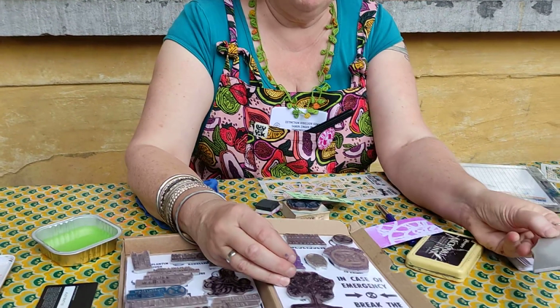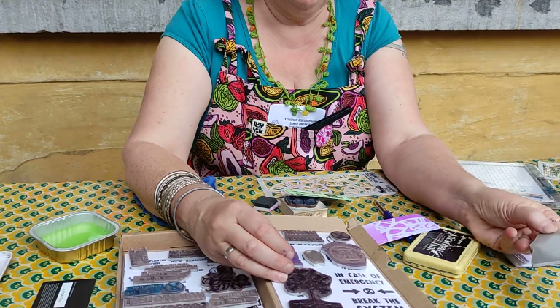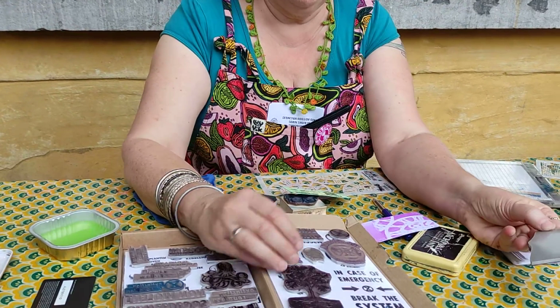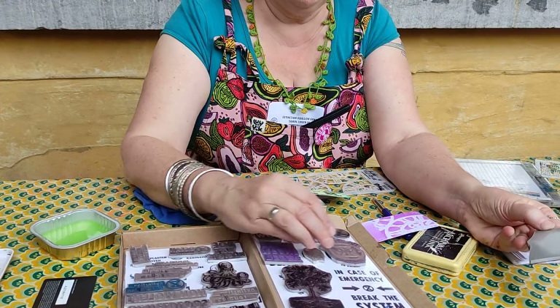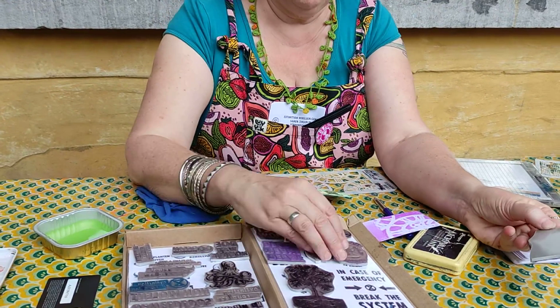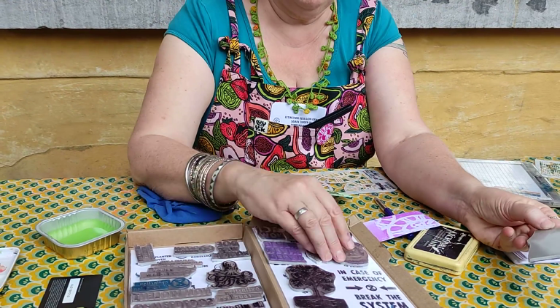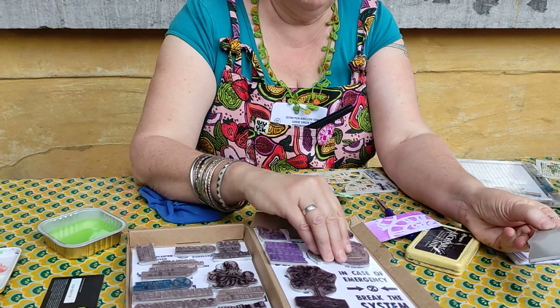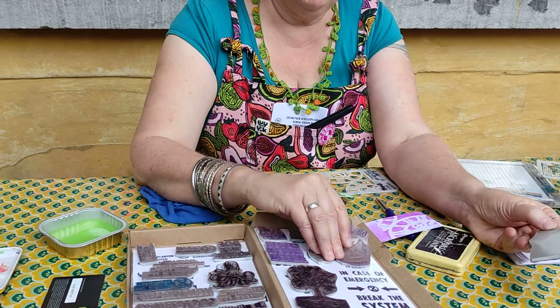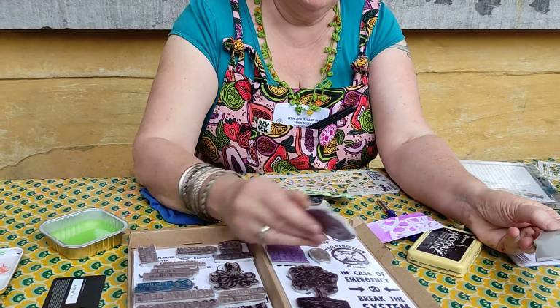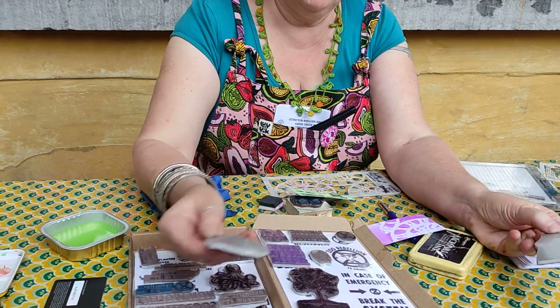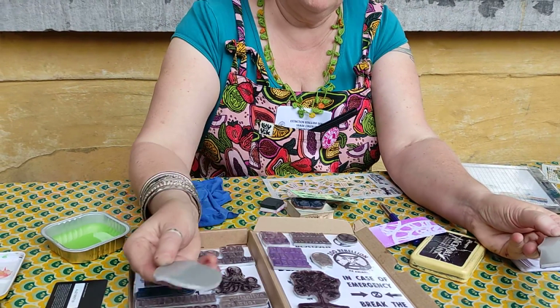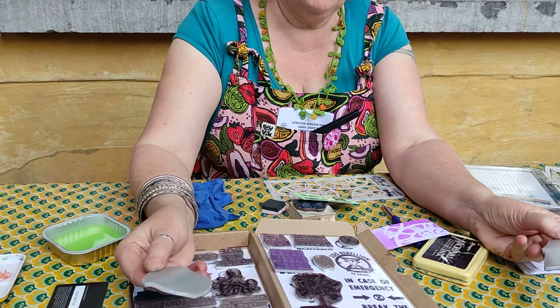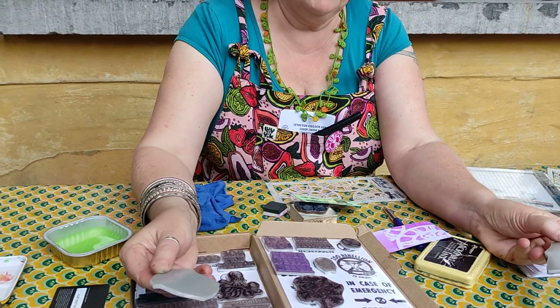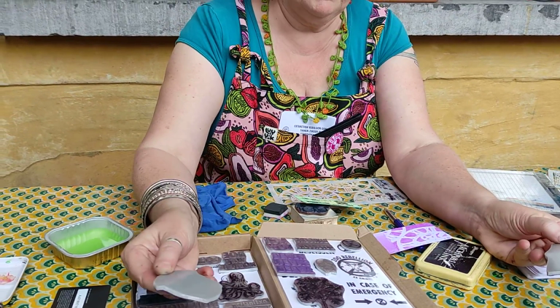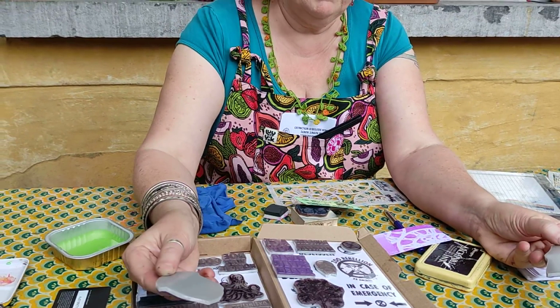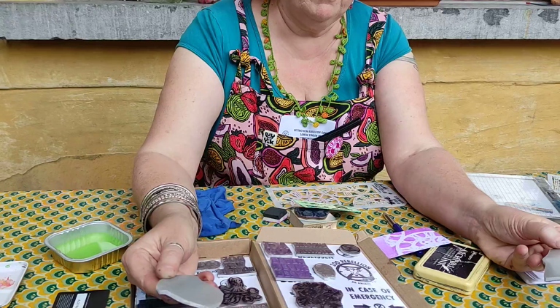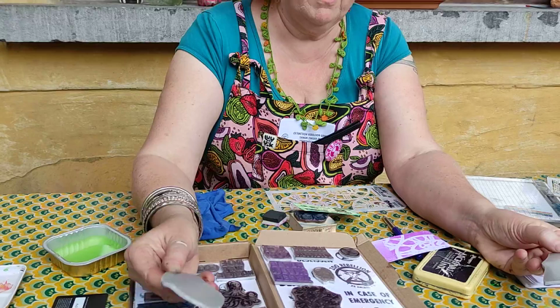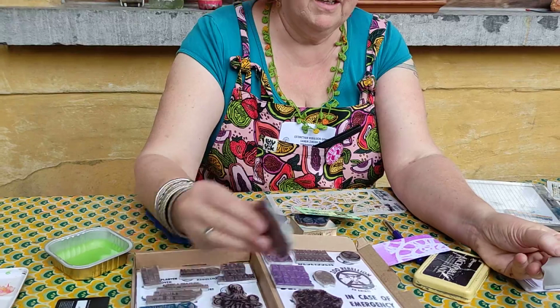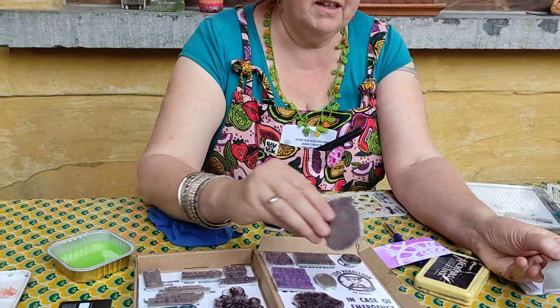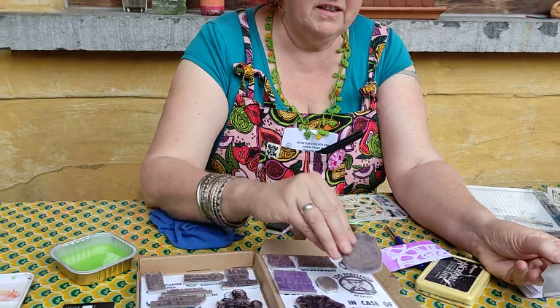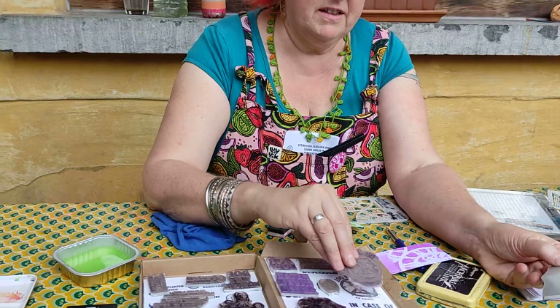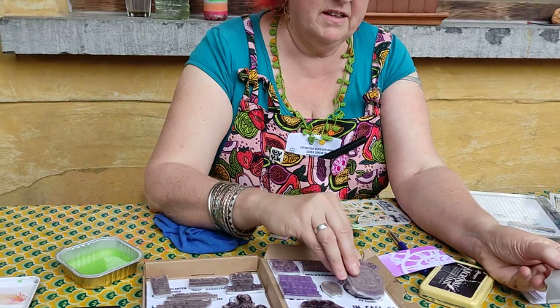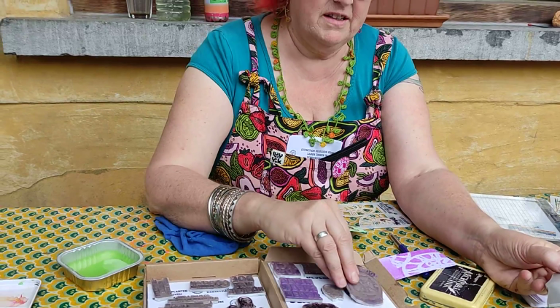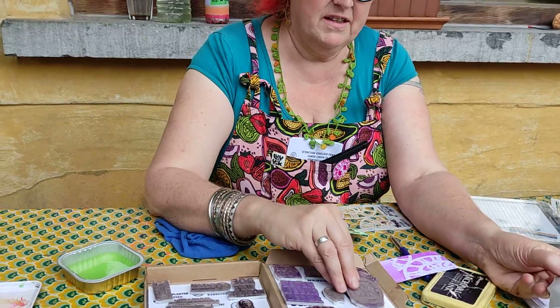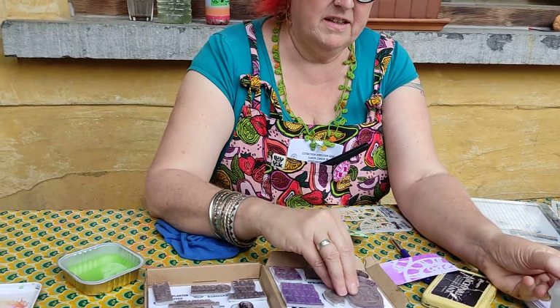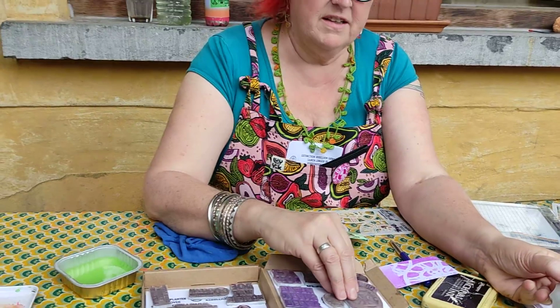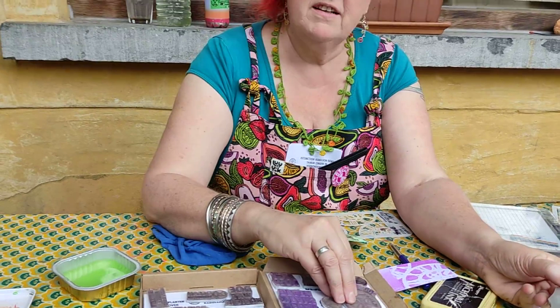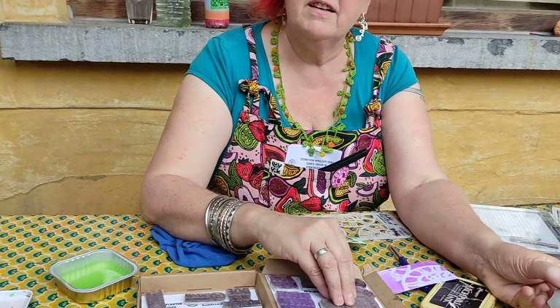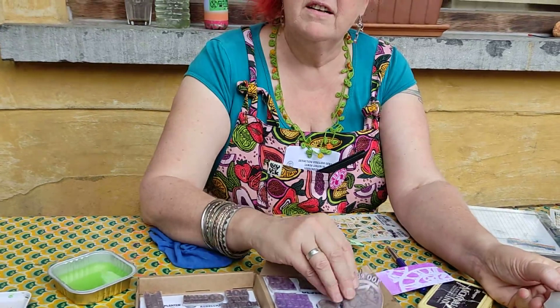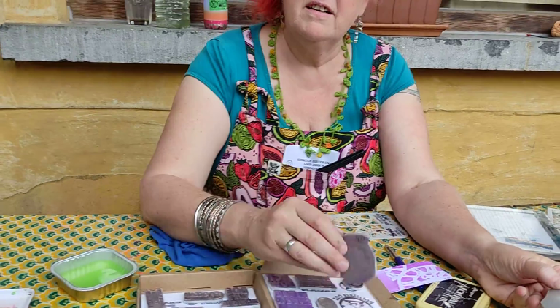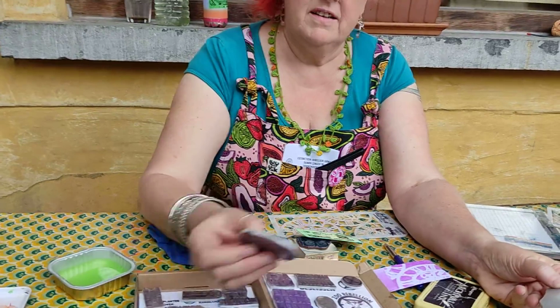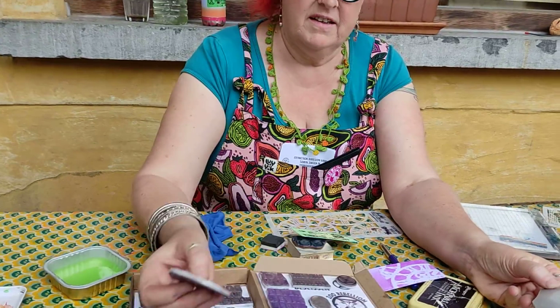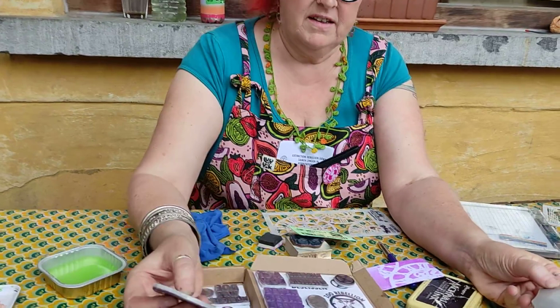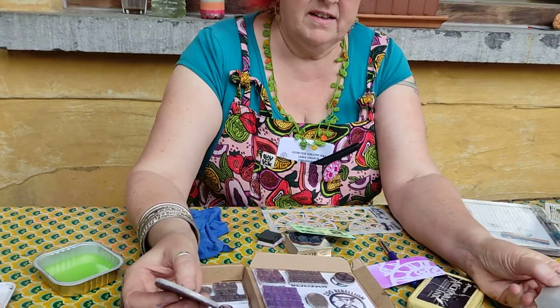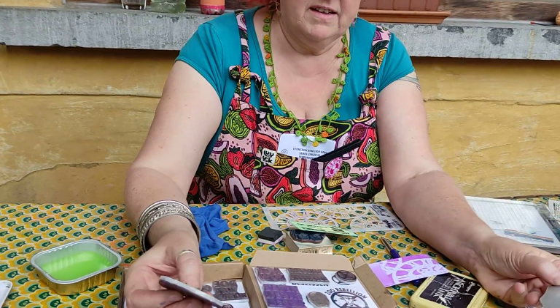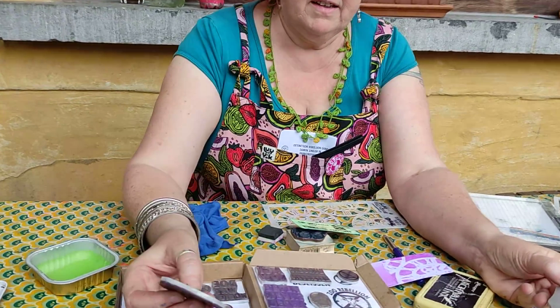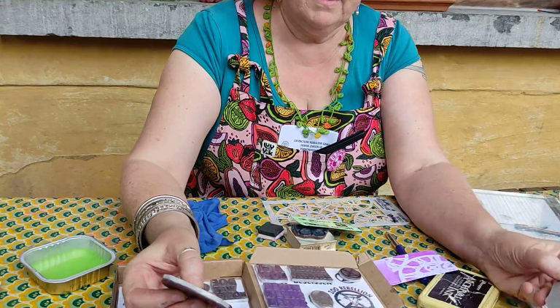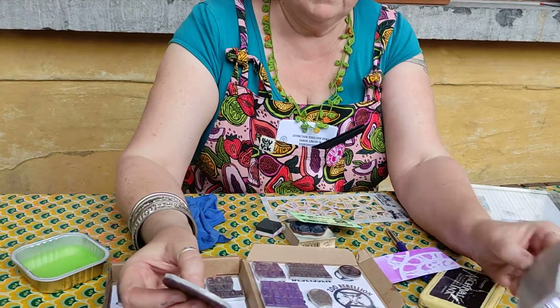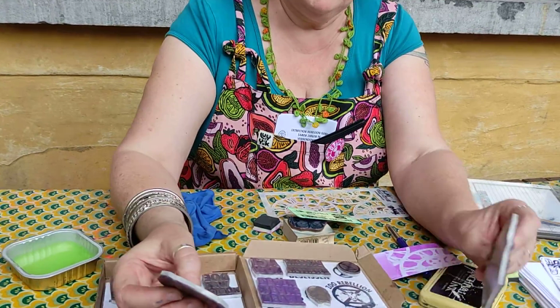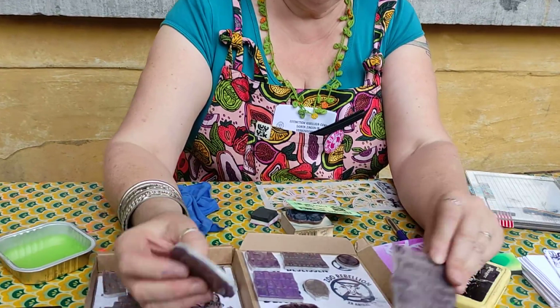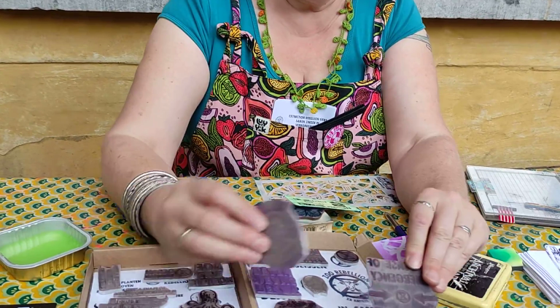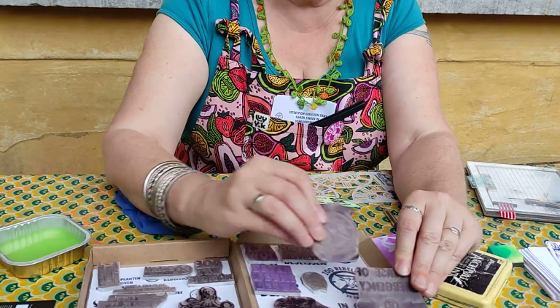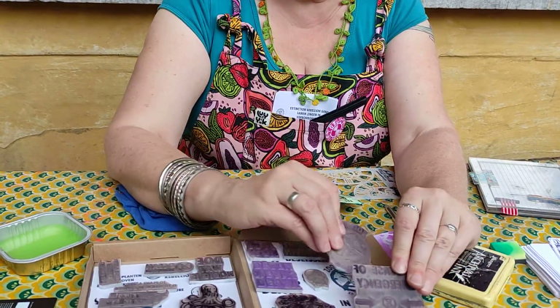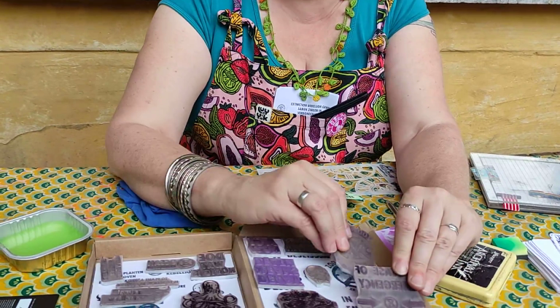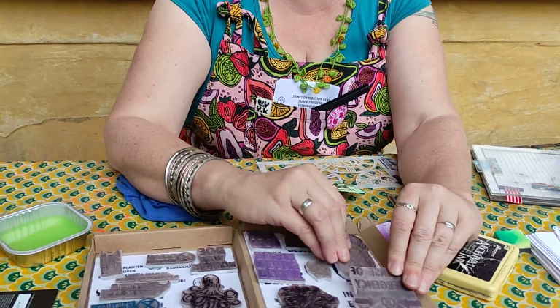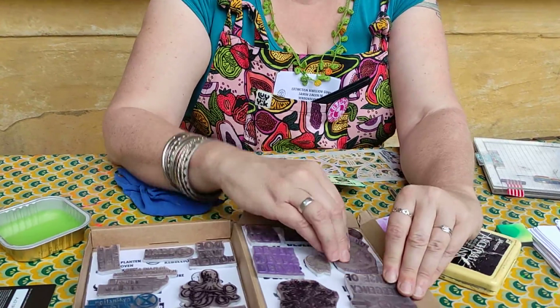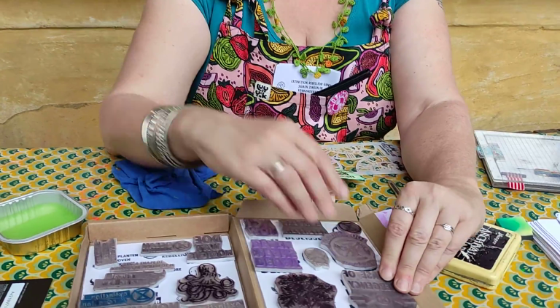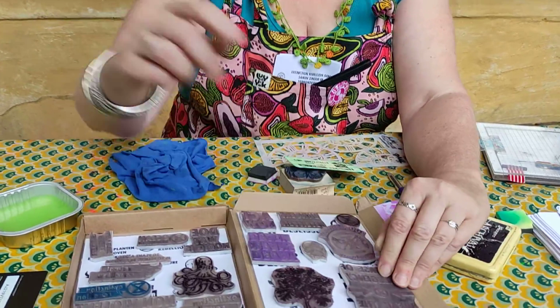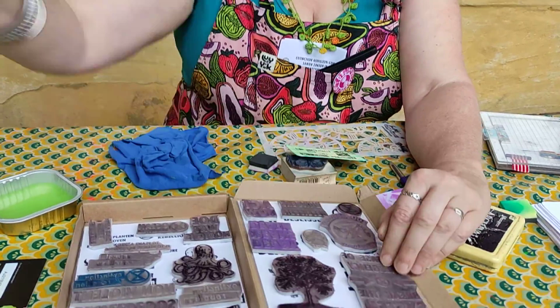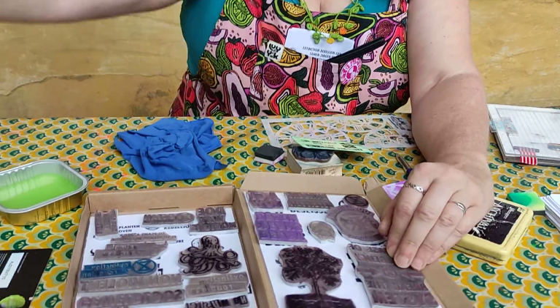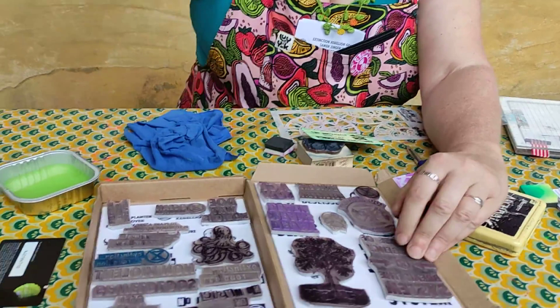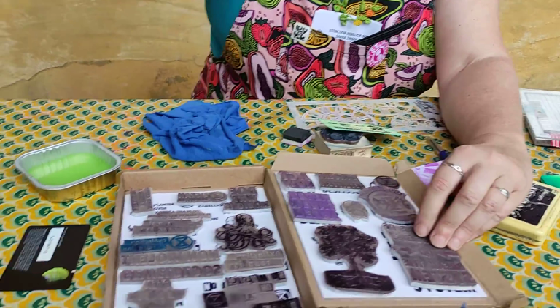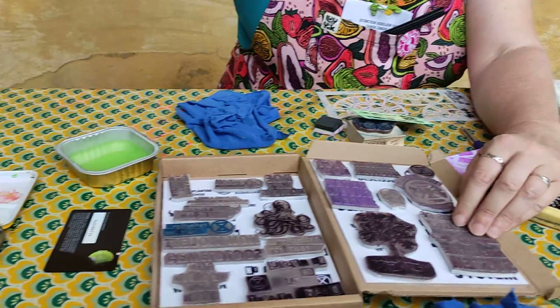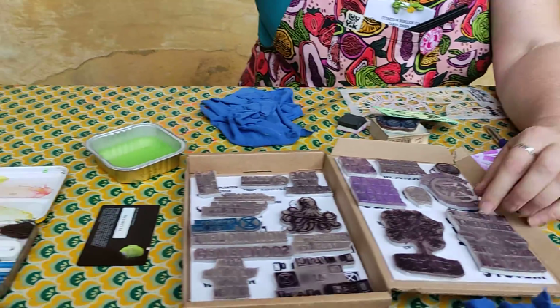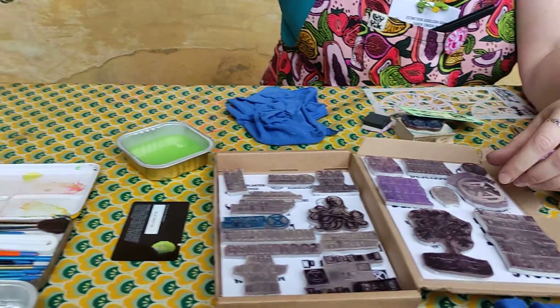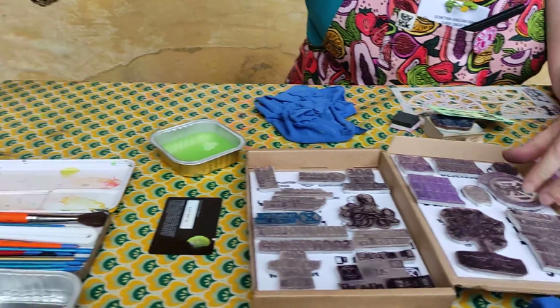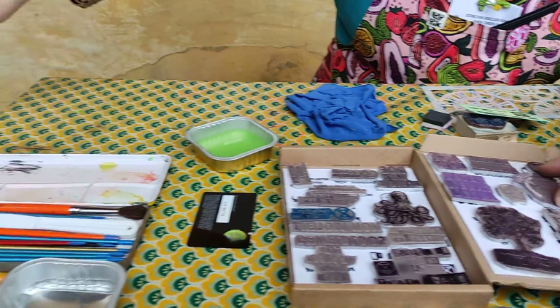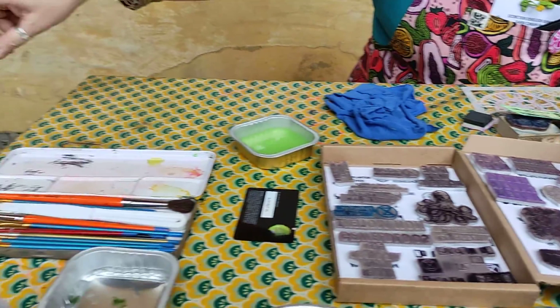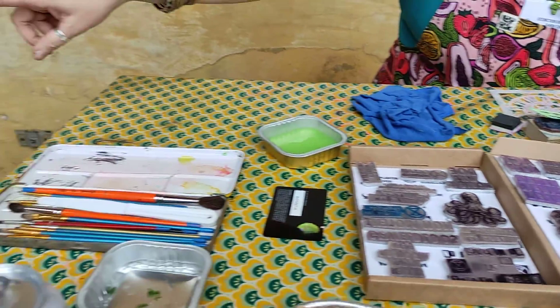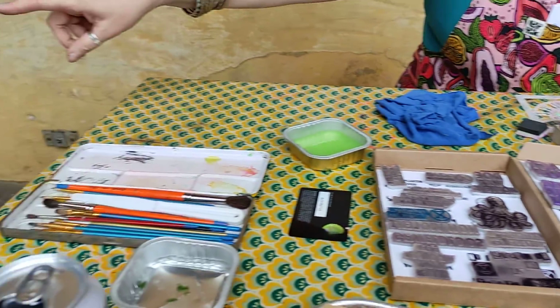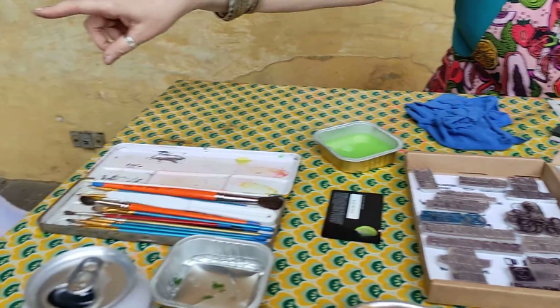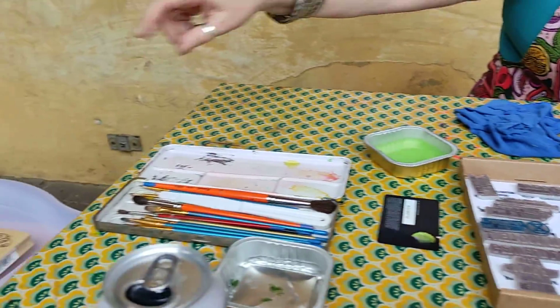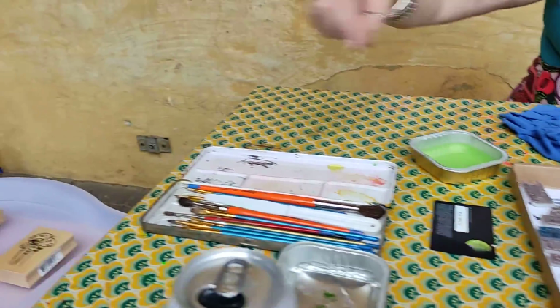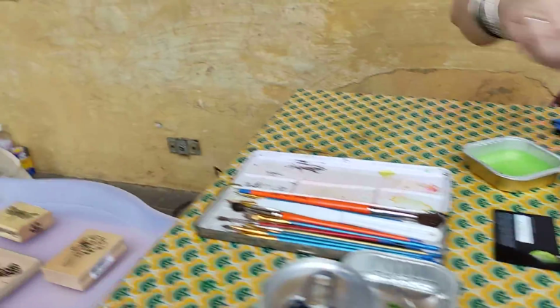Do you have some more examples of finished cards? These ones — I made these ones.